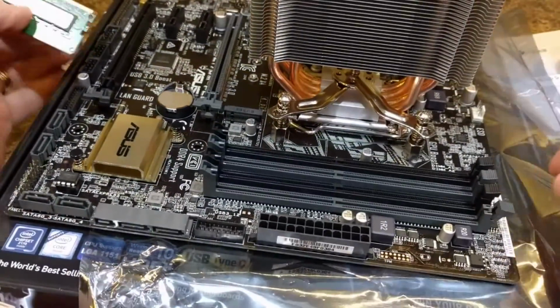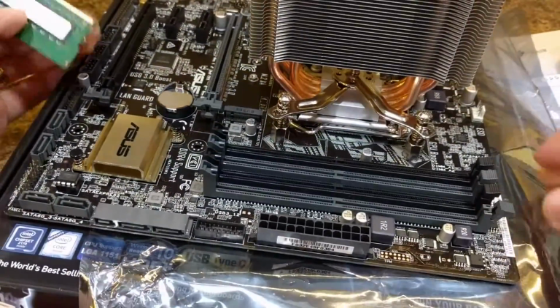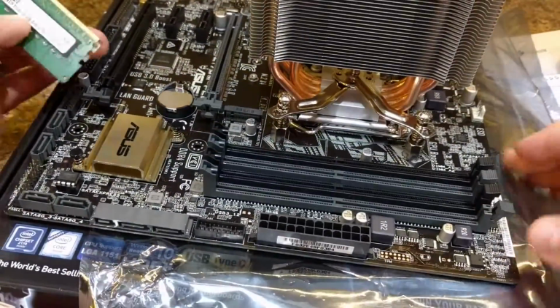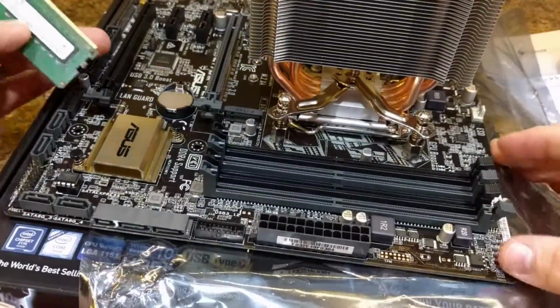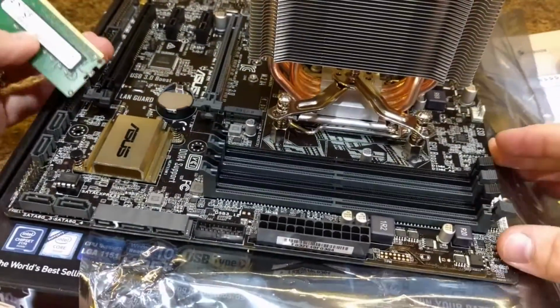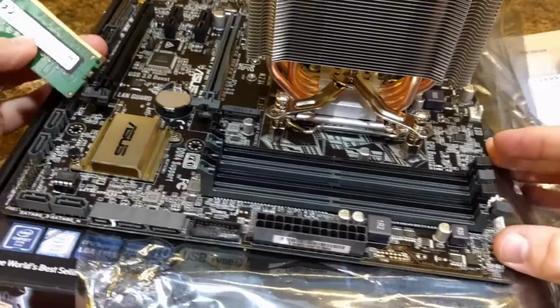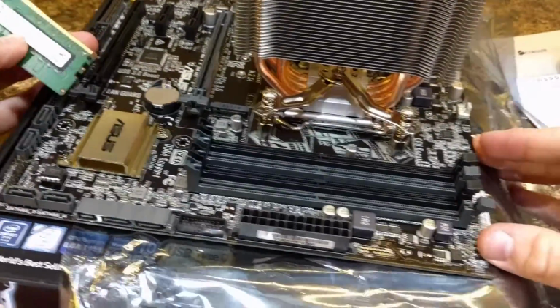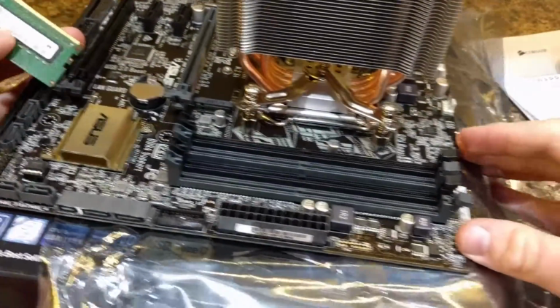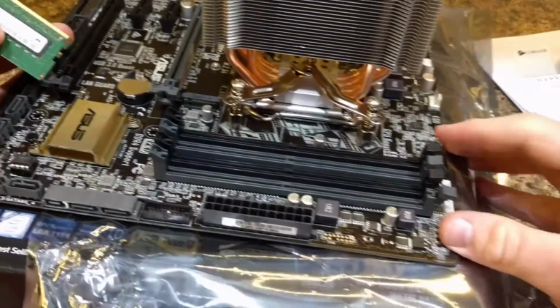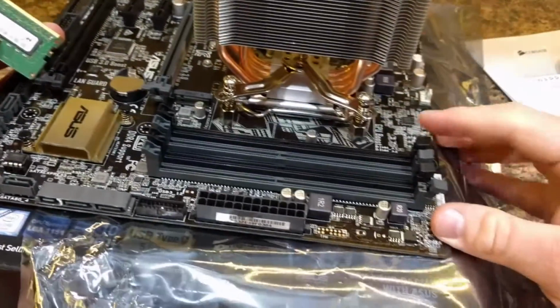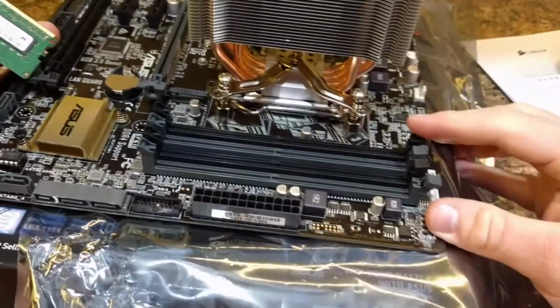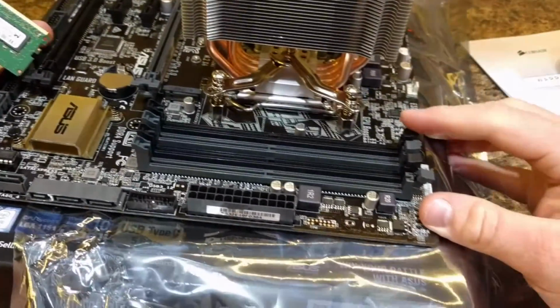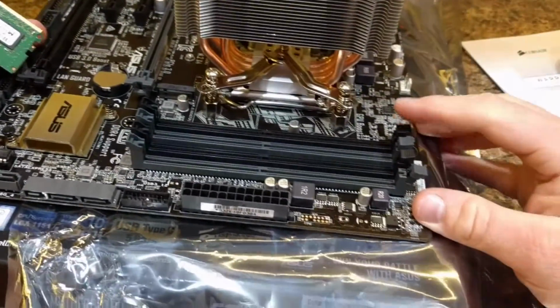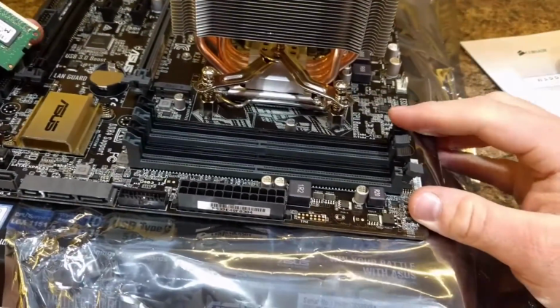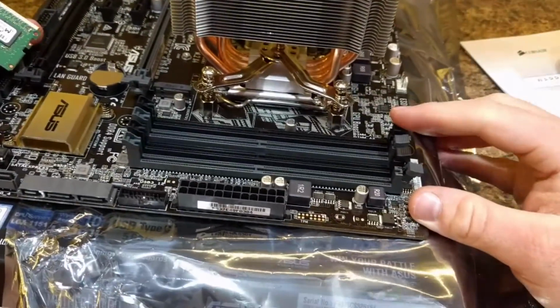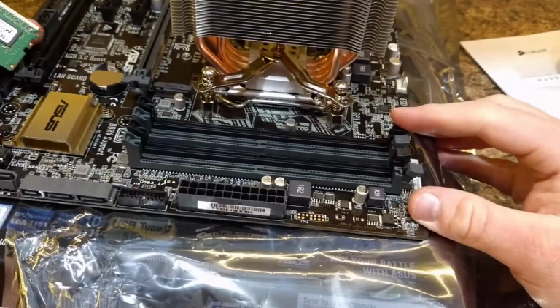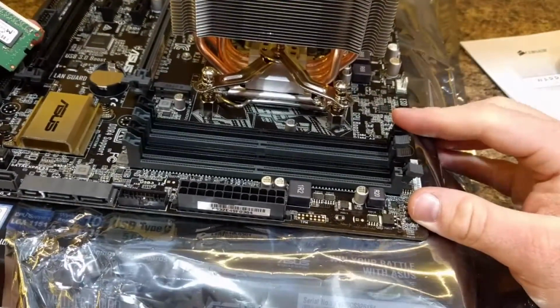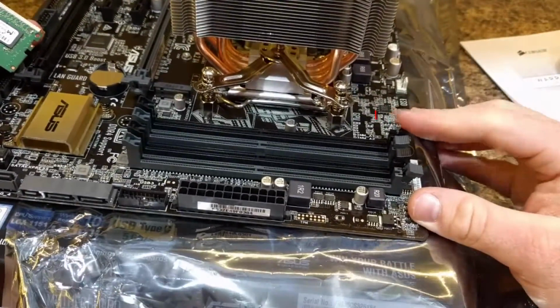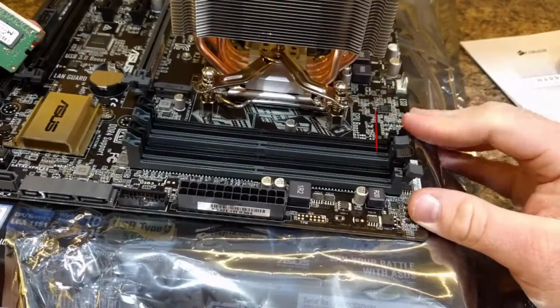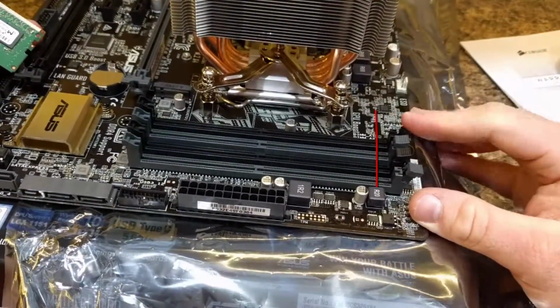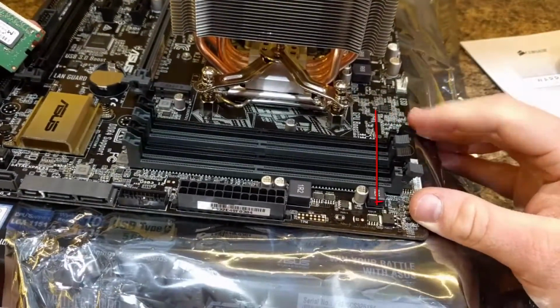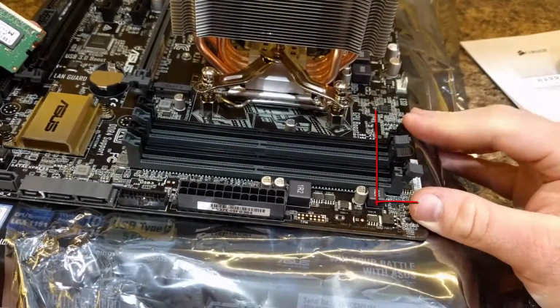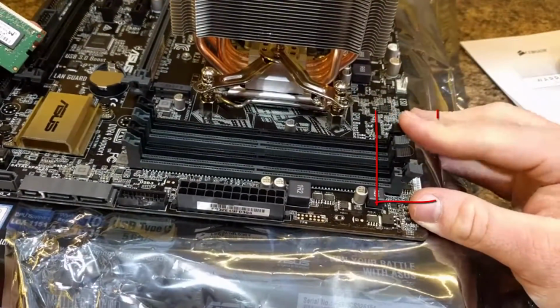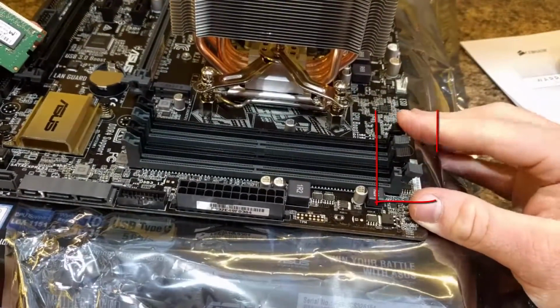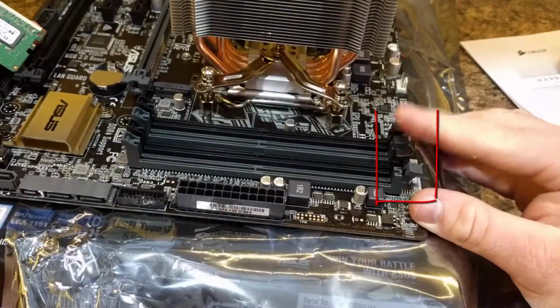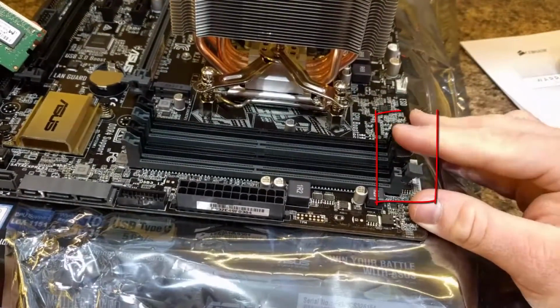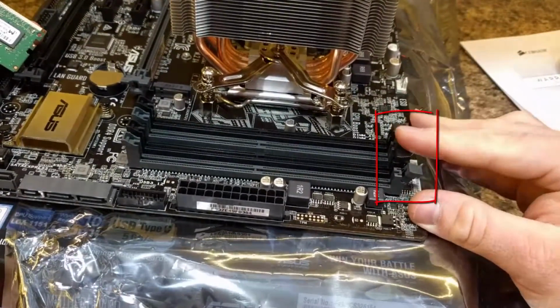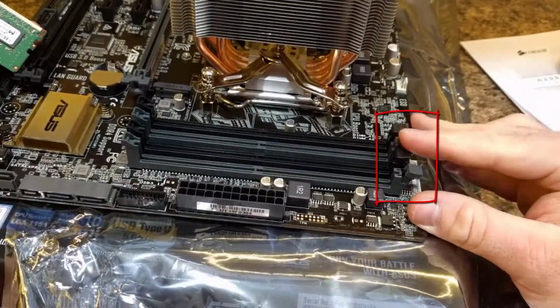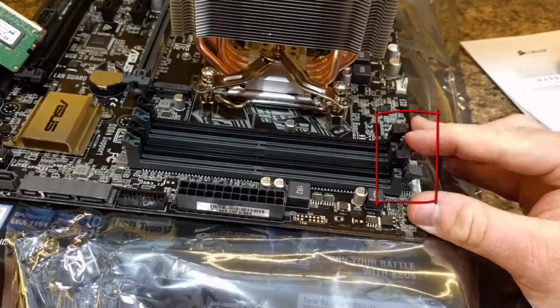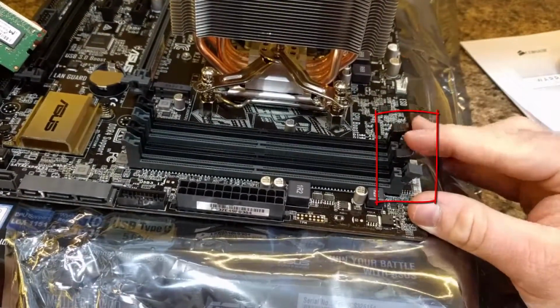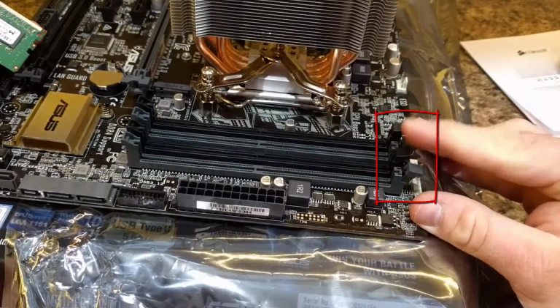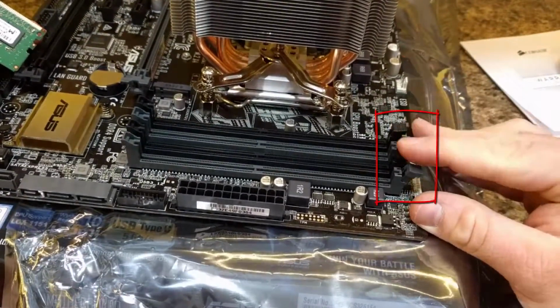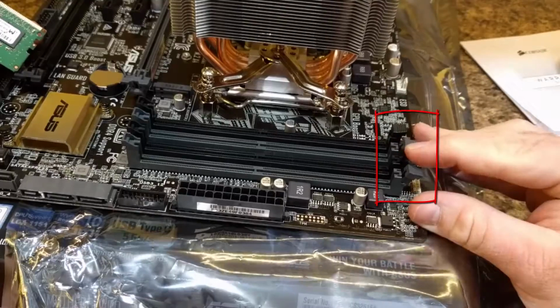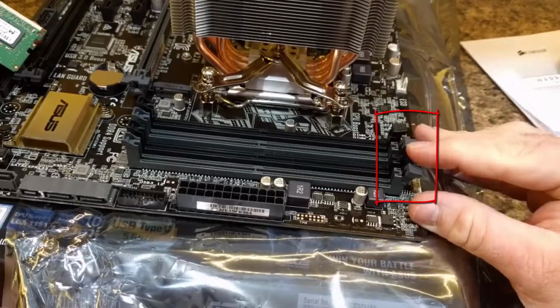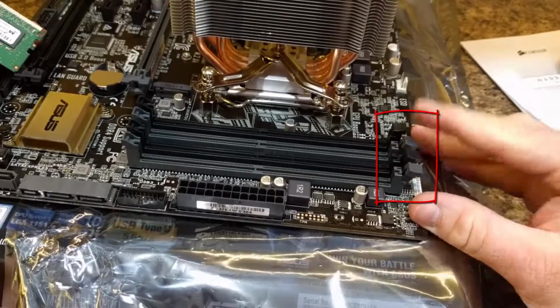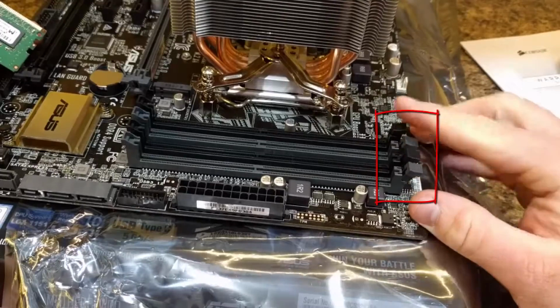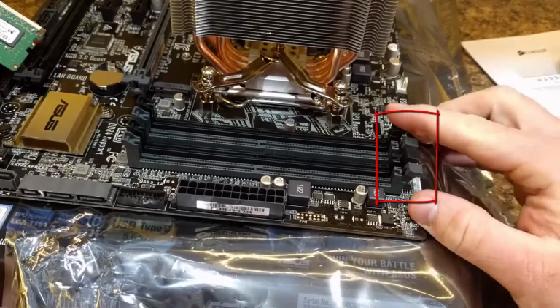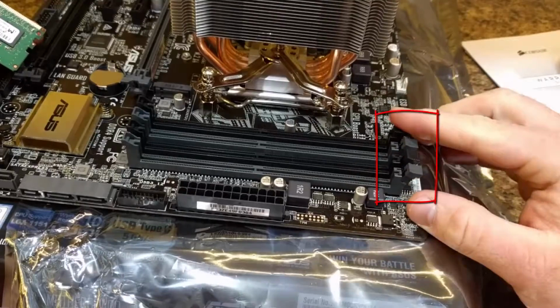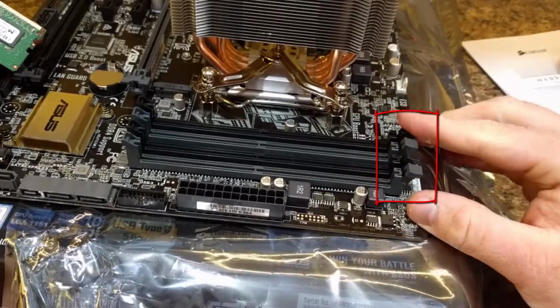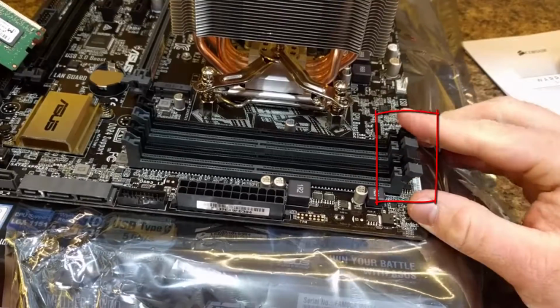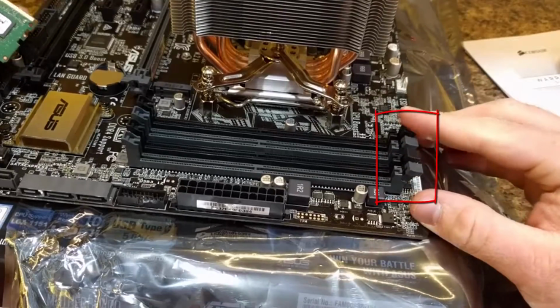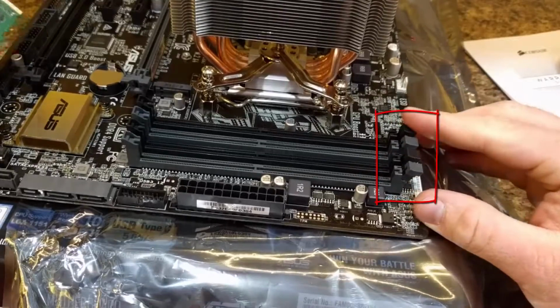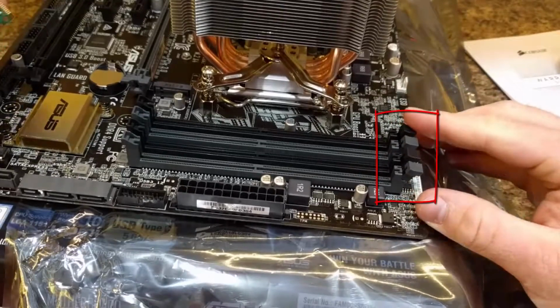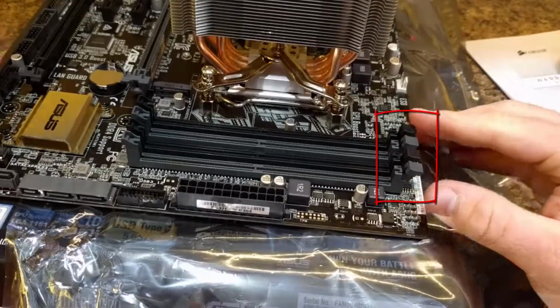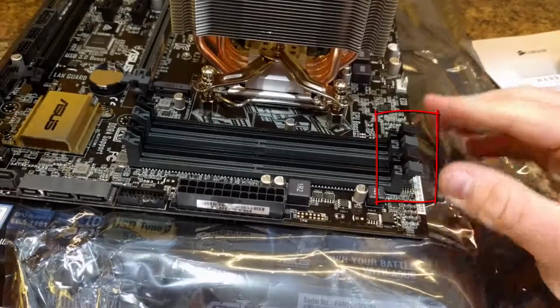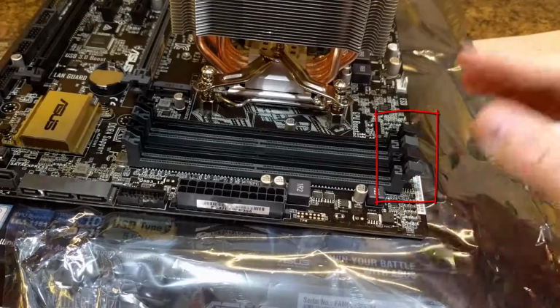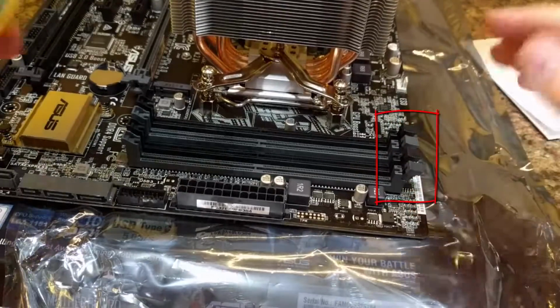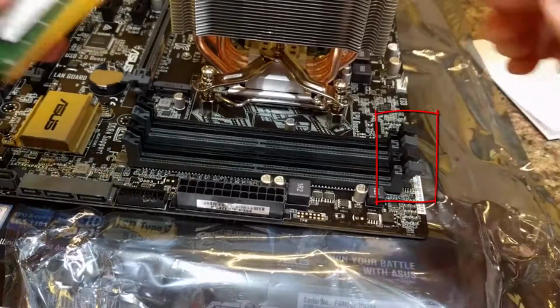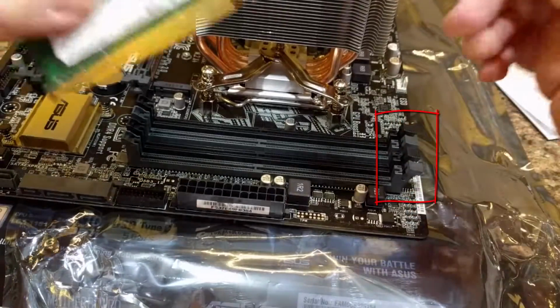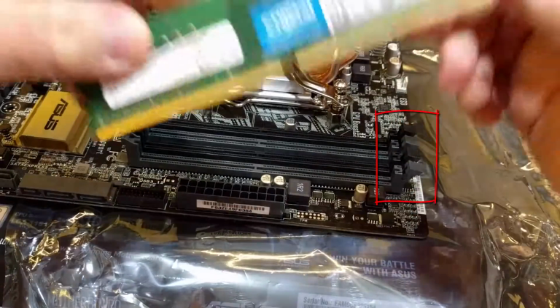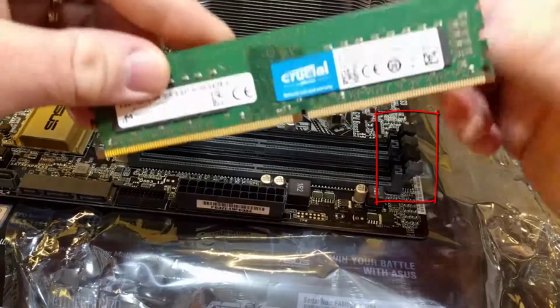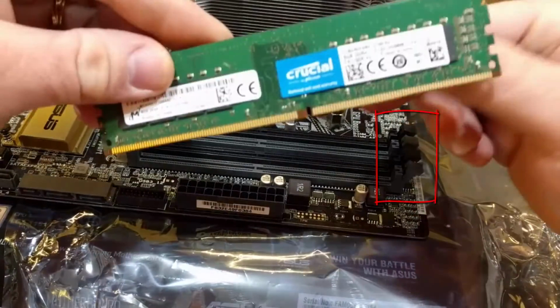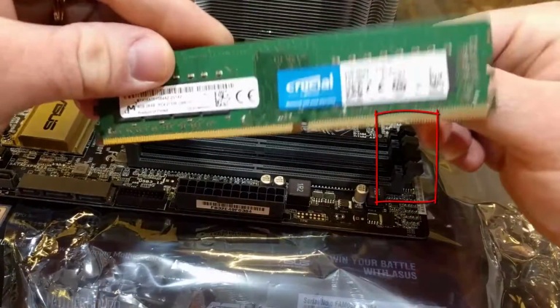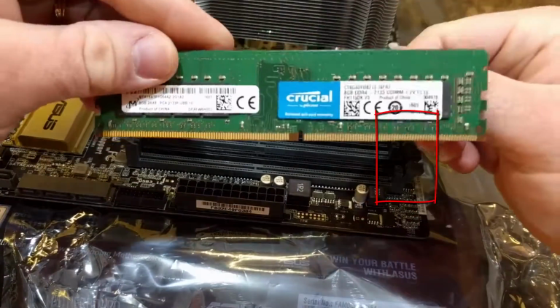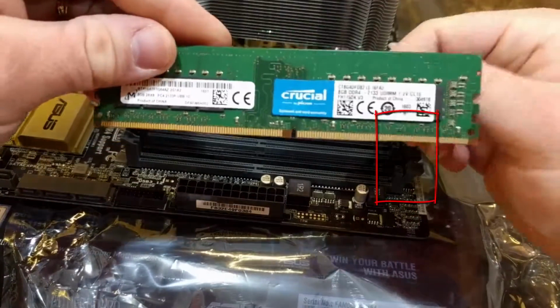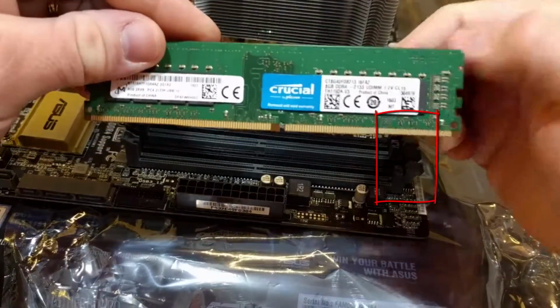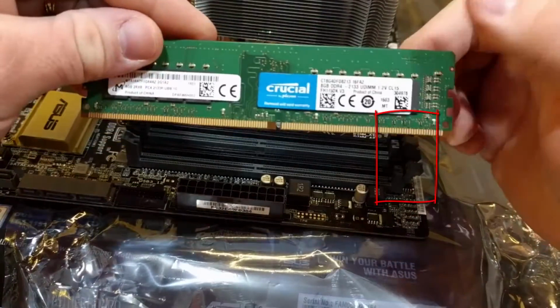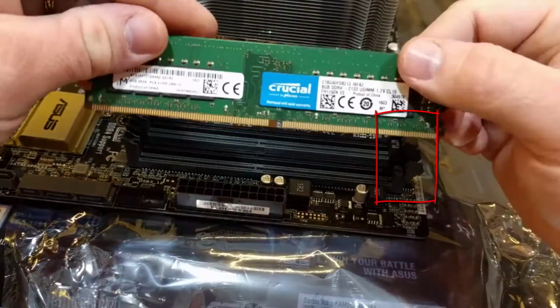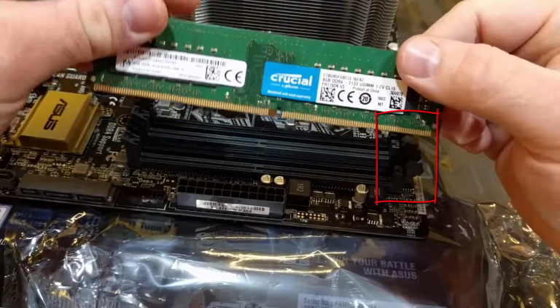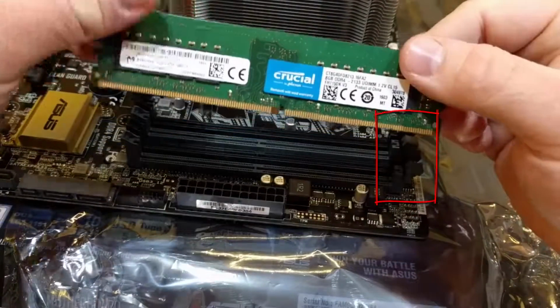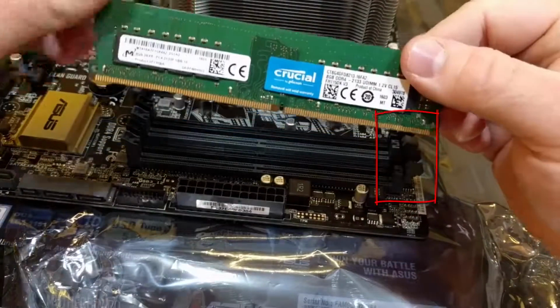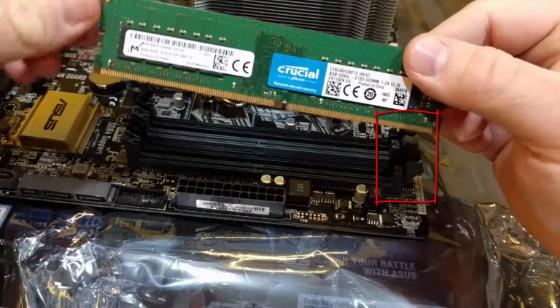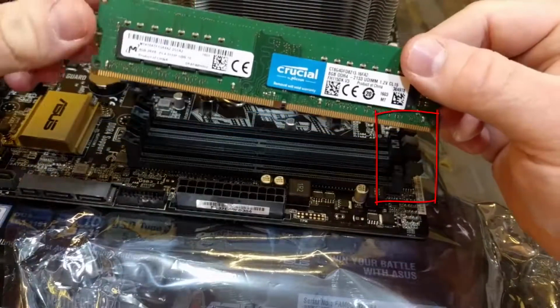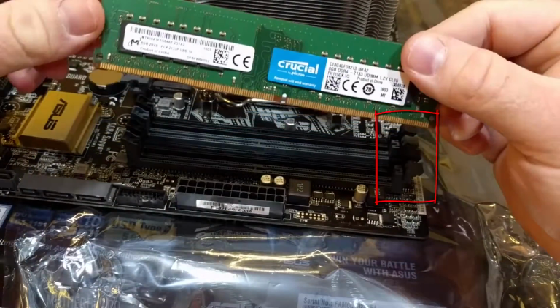So the first thing you need to do is open up these little clips. Some computers have them on one side, some computers have them on both.